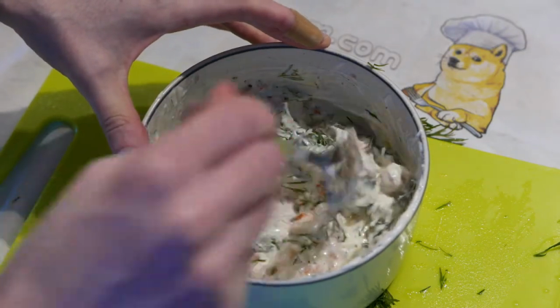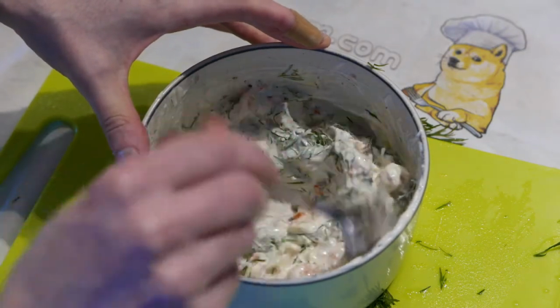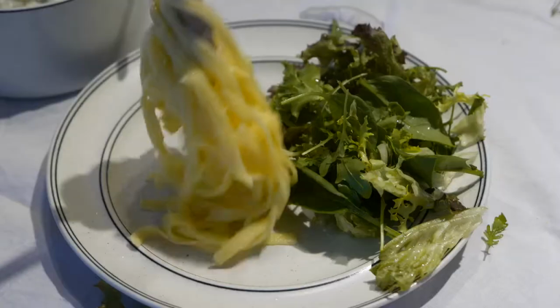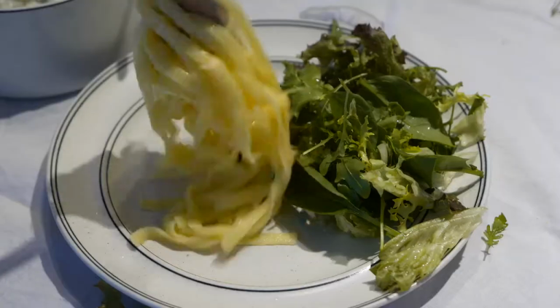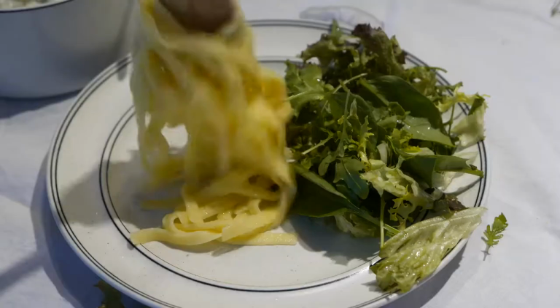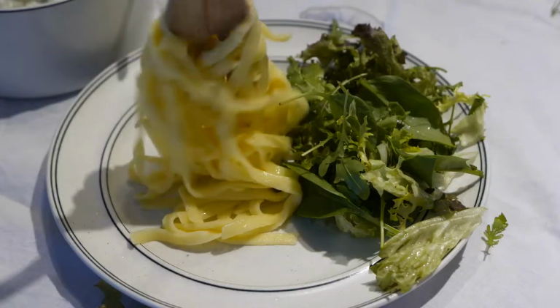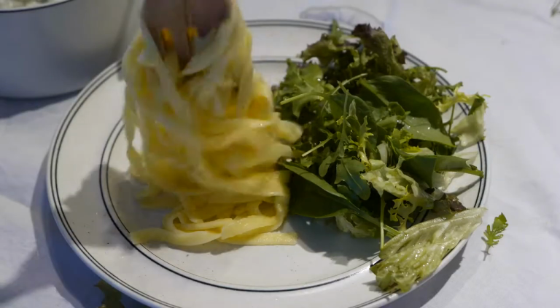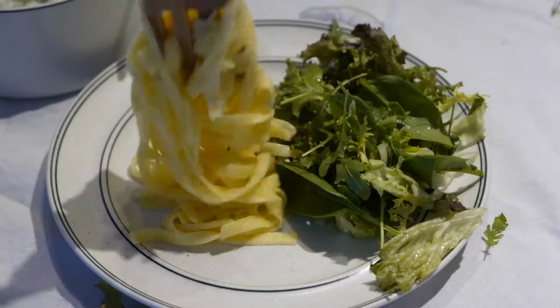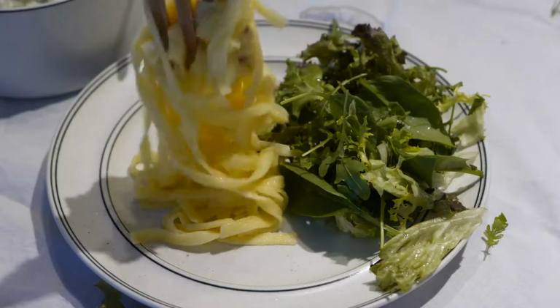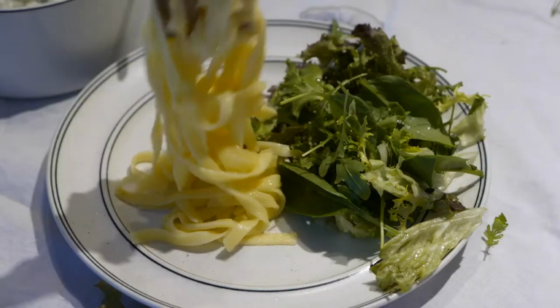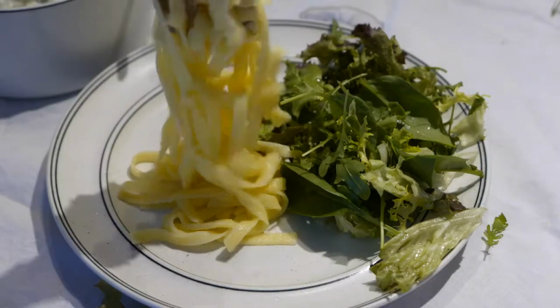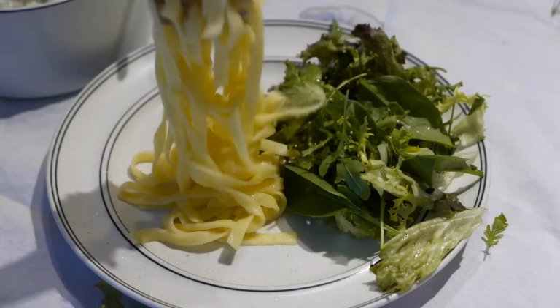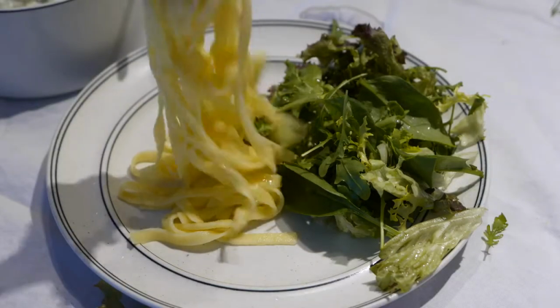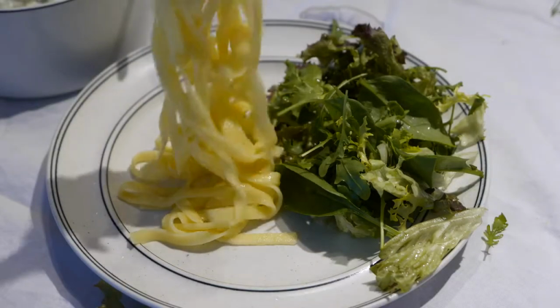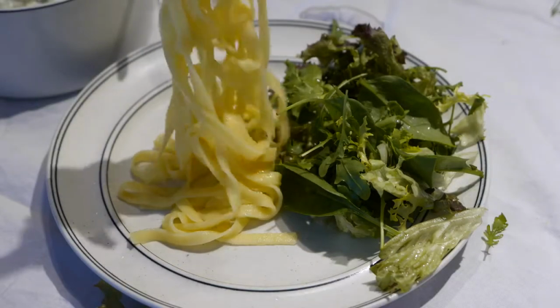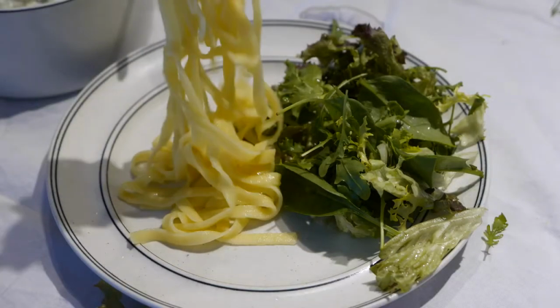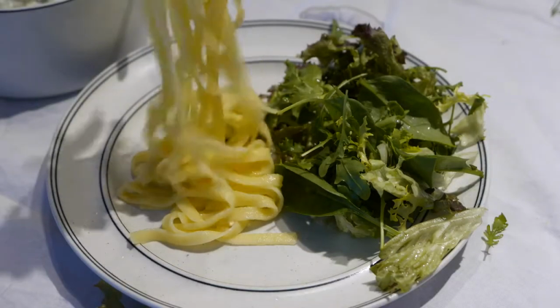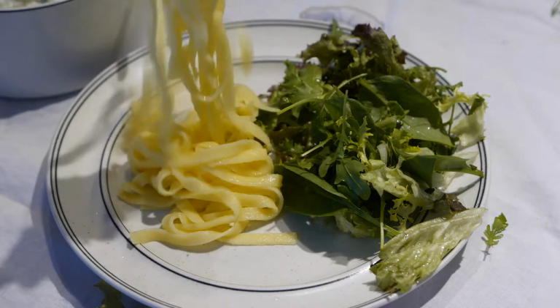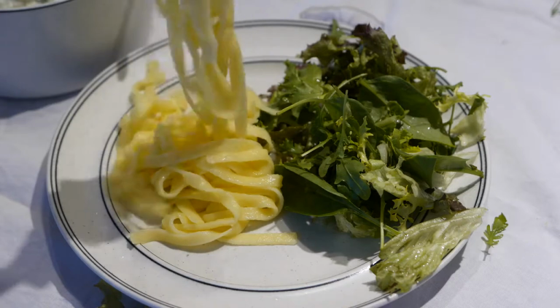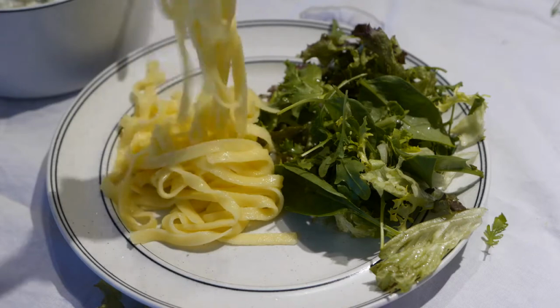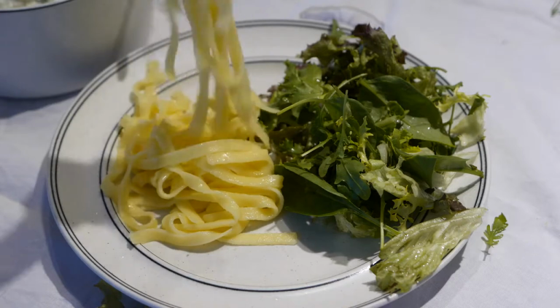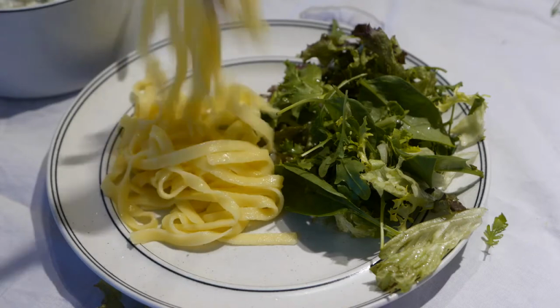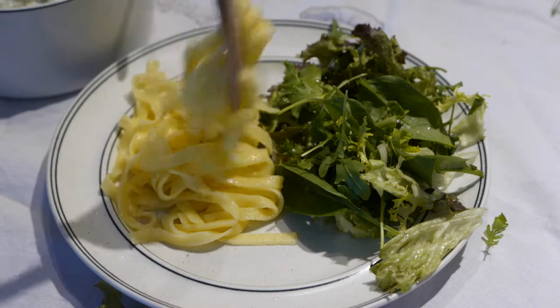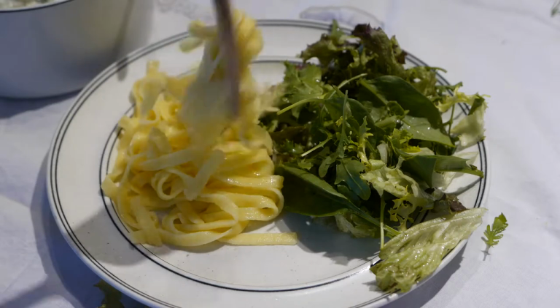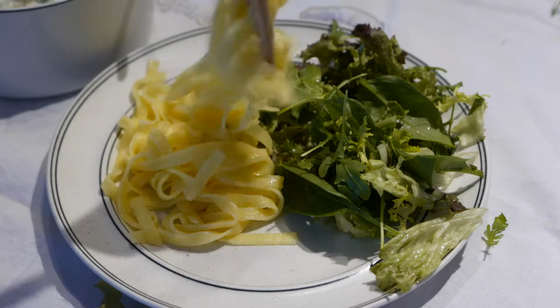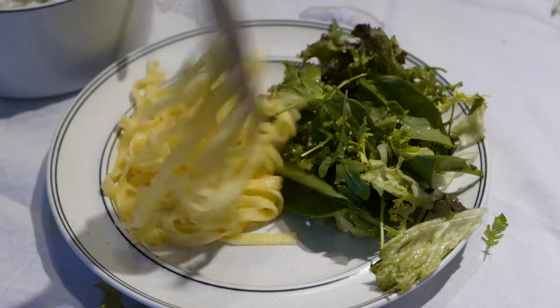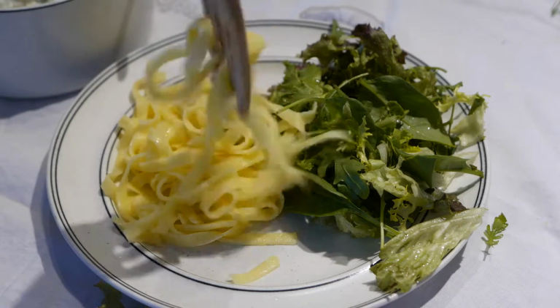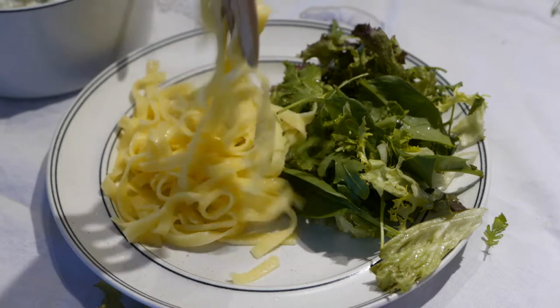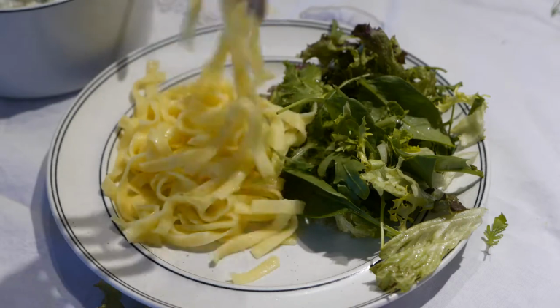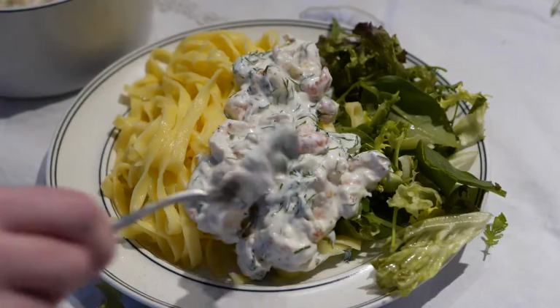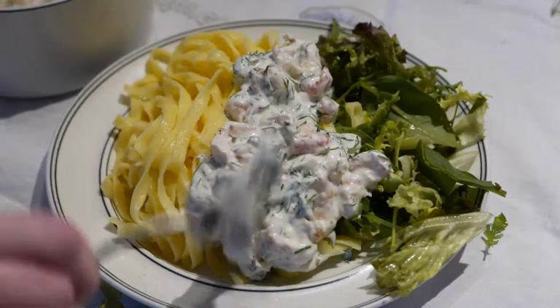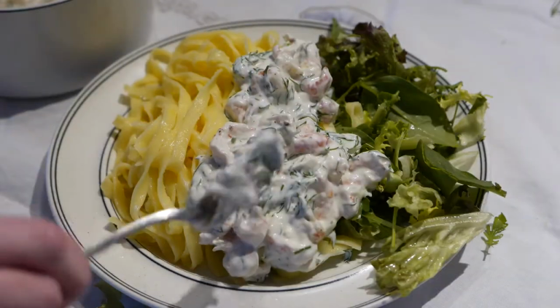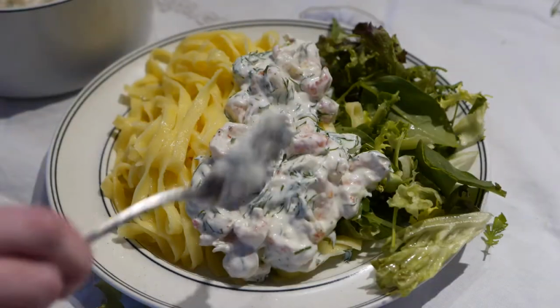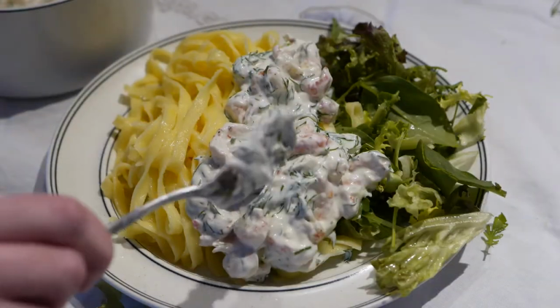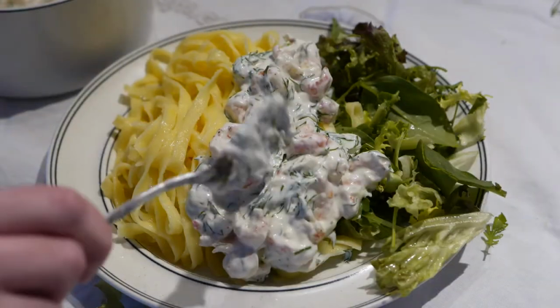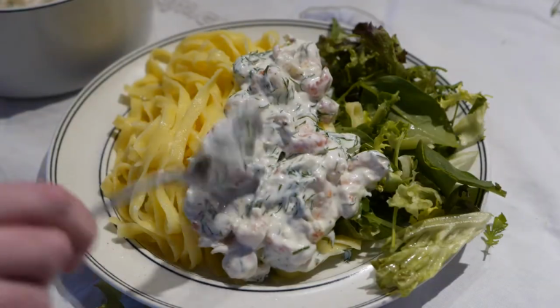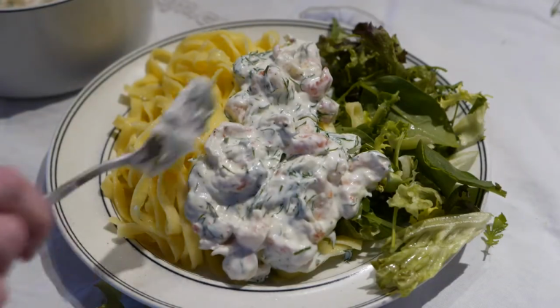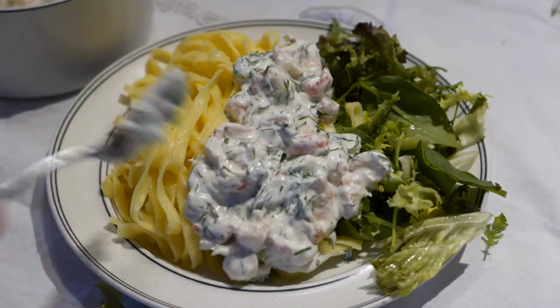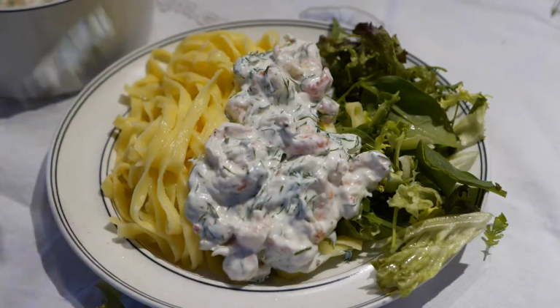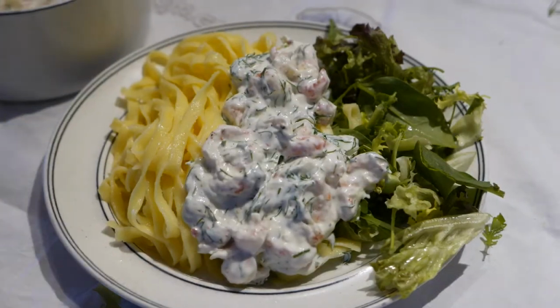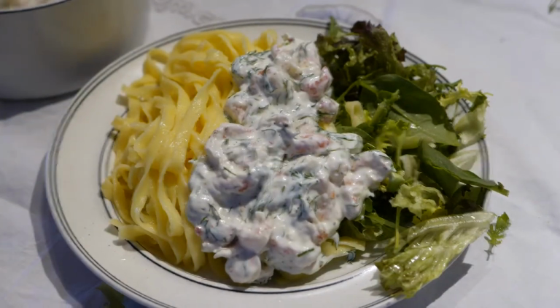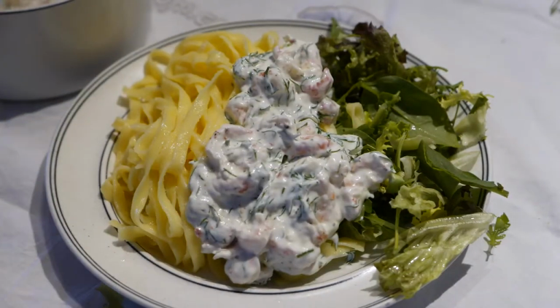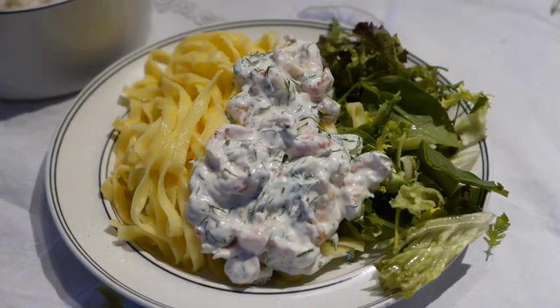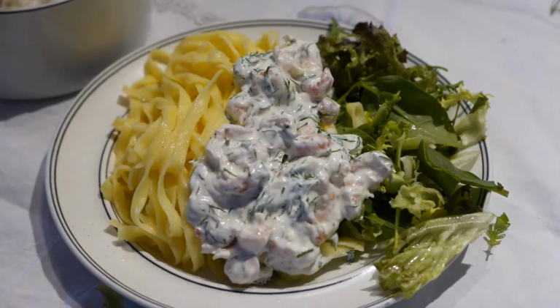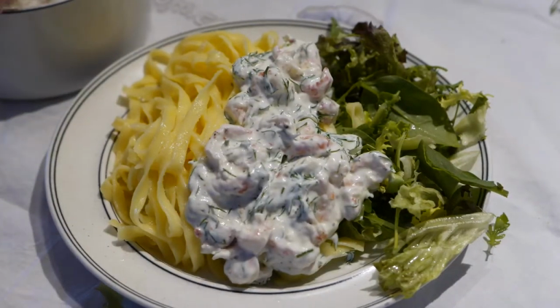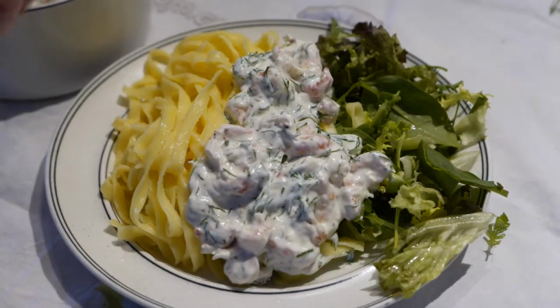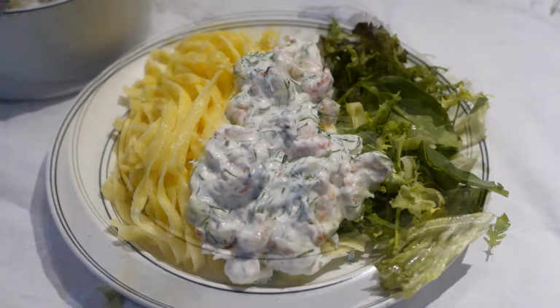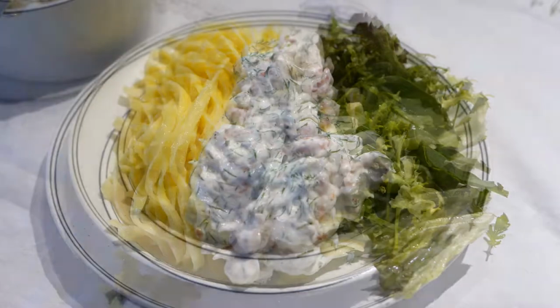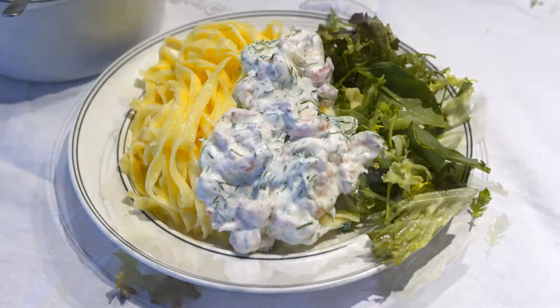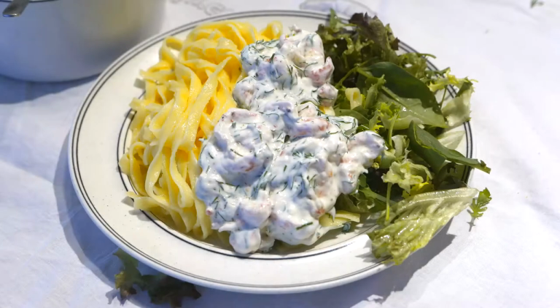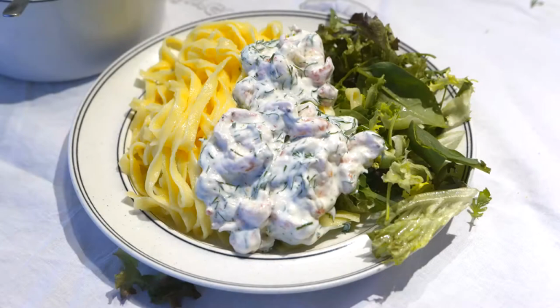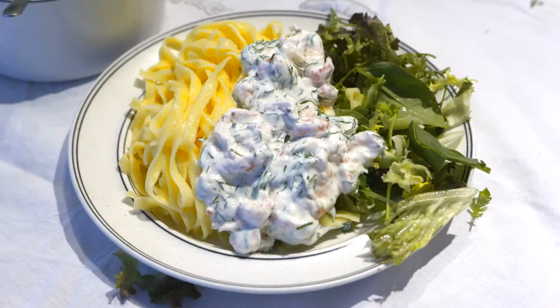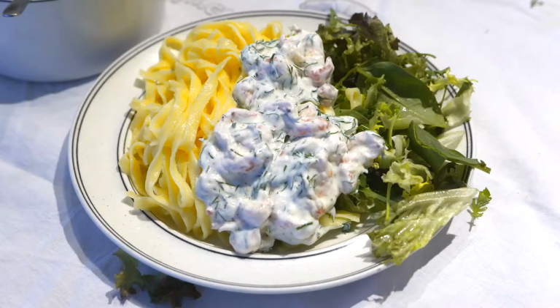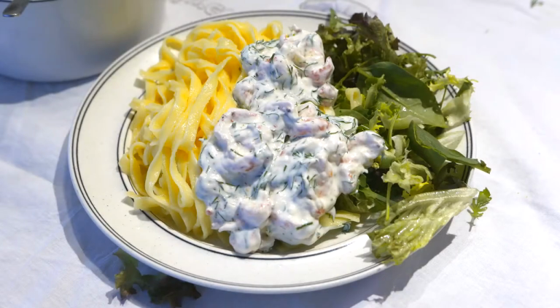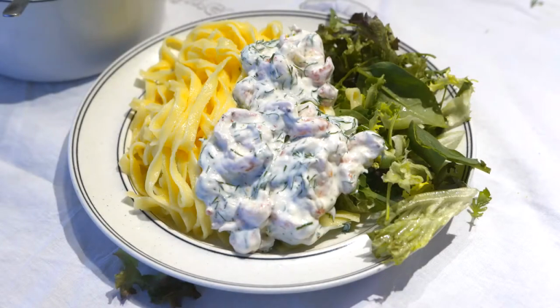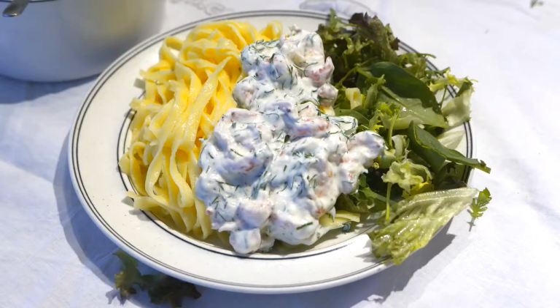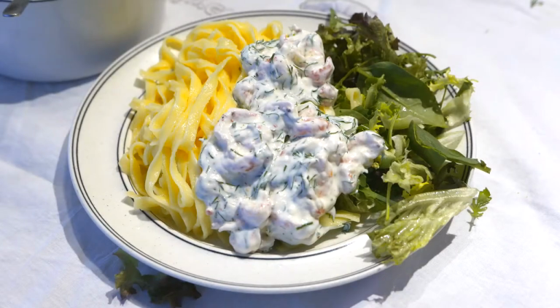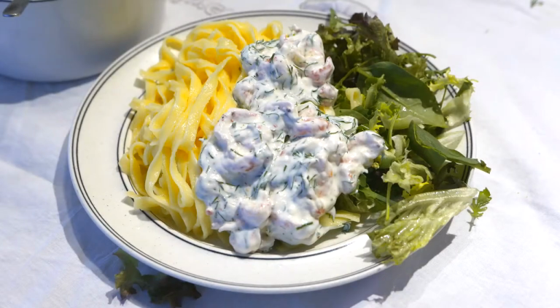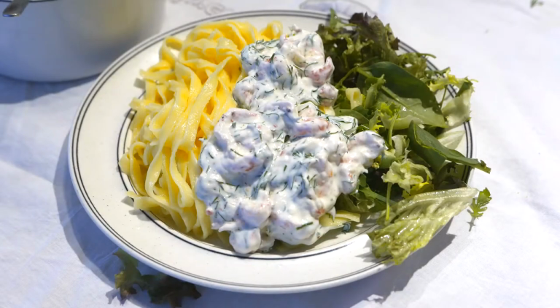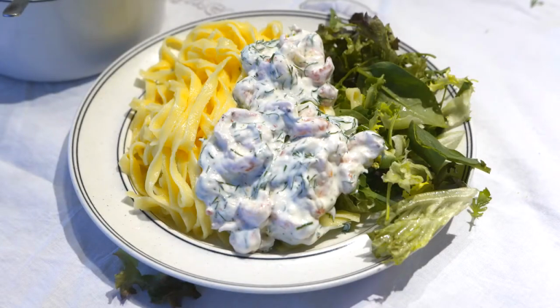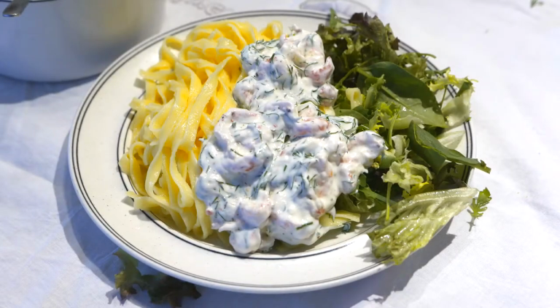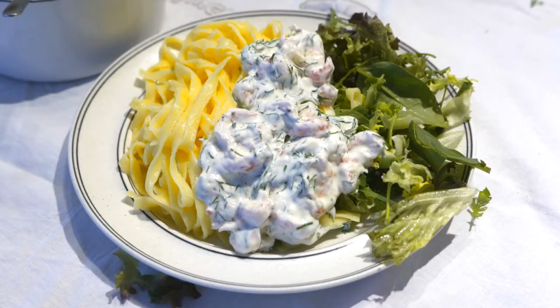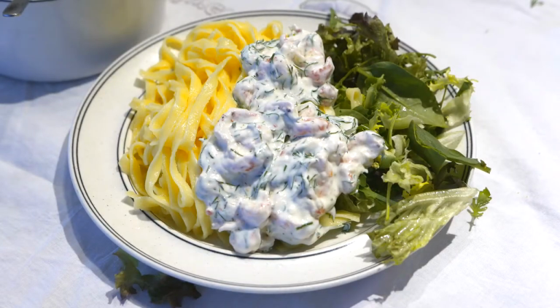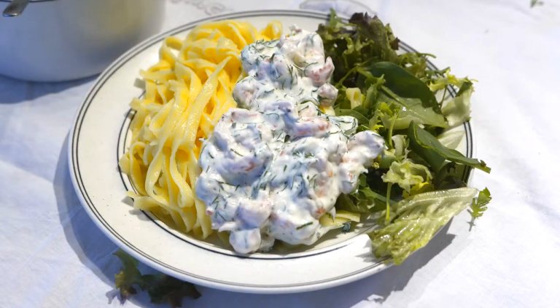Now all you have to do is combine the pasta, sauce and lettuce on a plate, and you have yourself a meal.